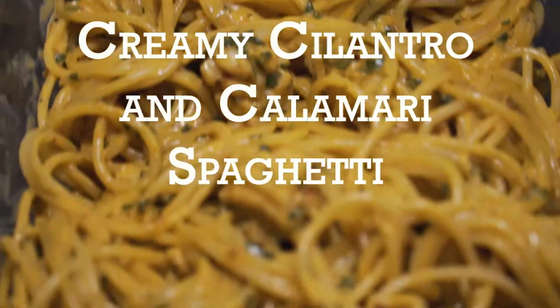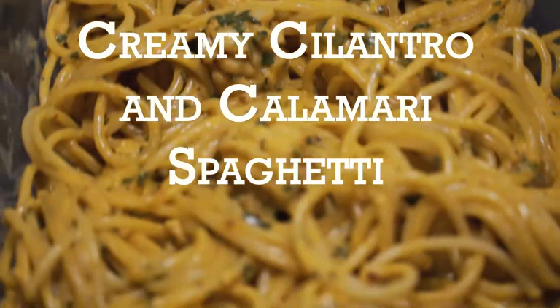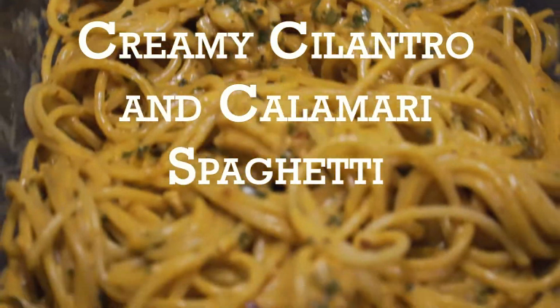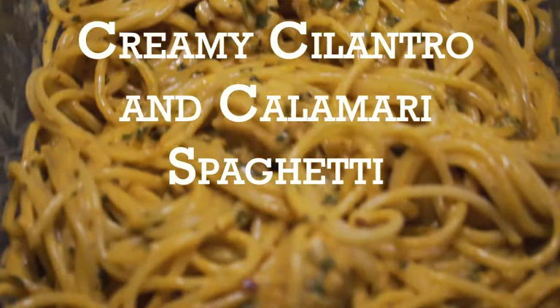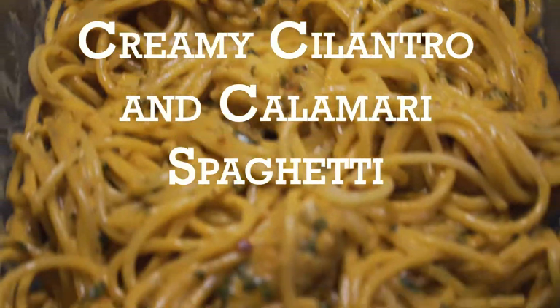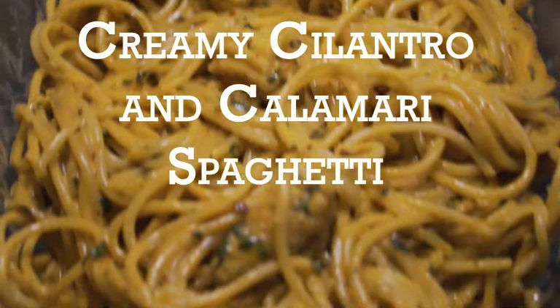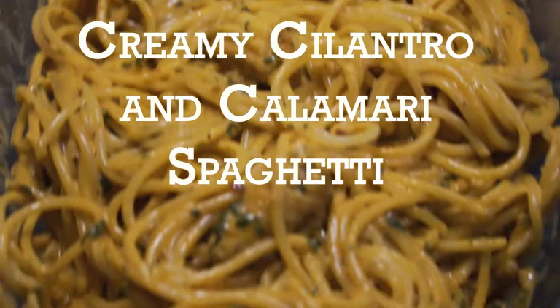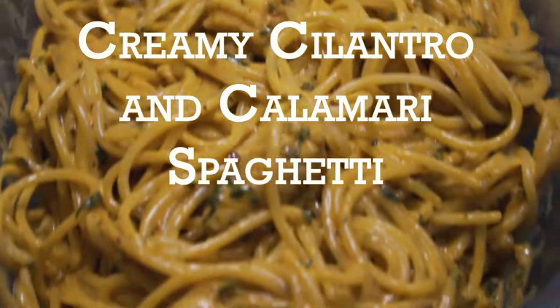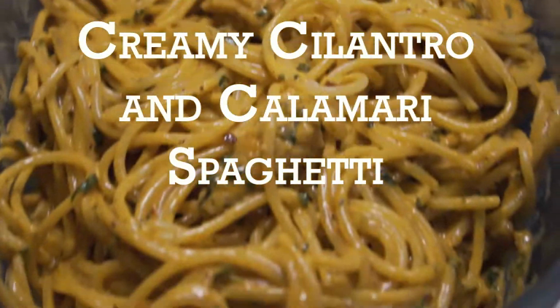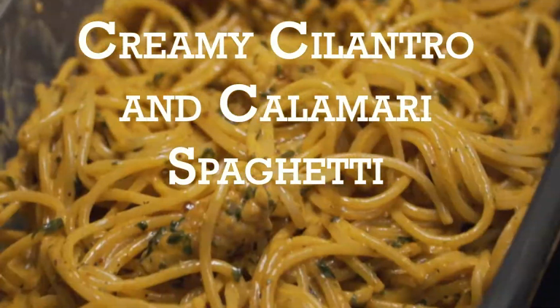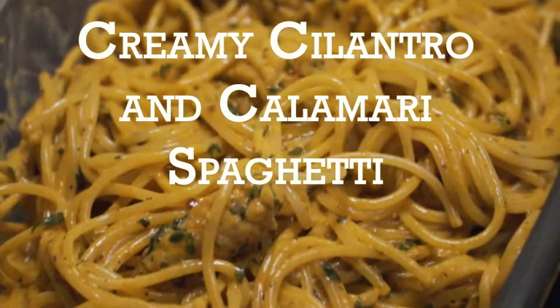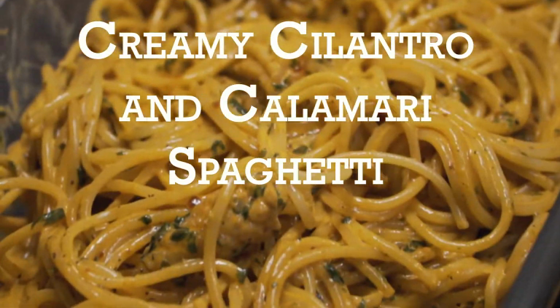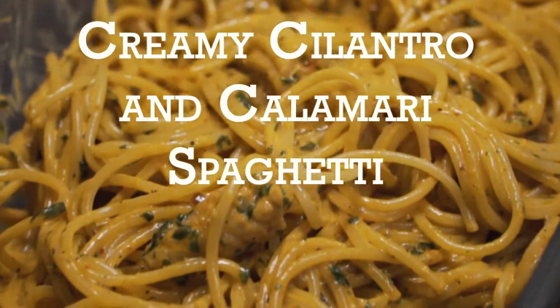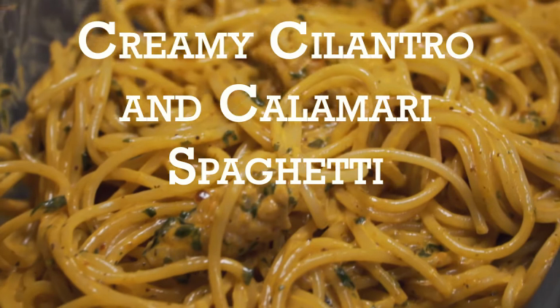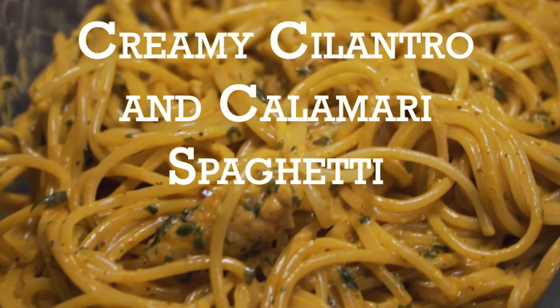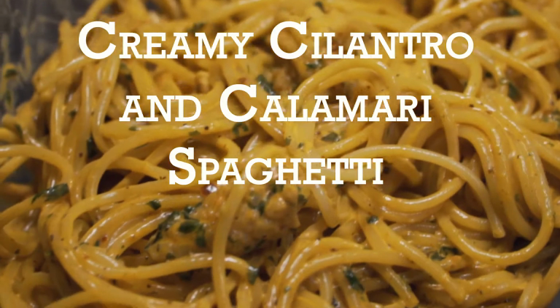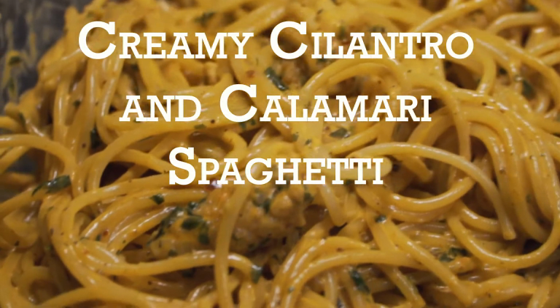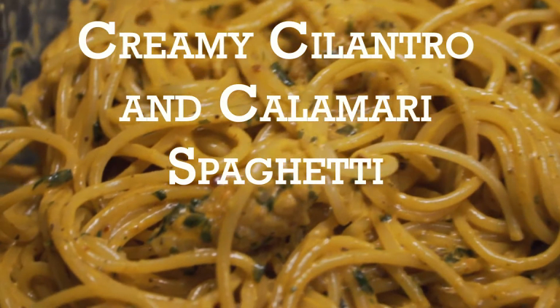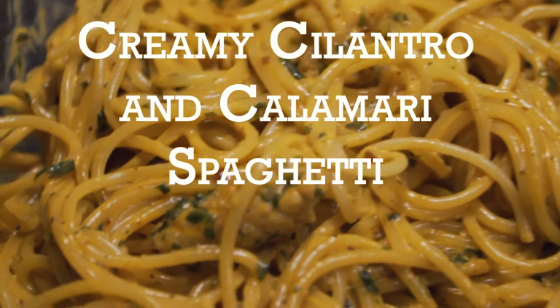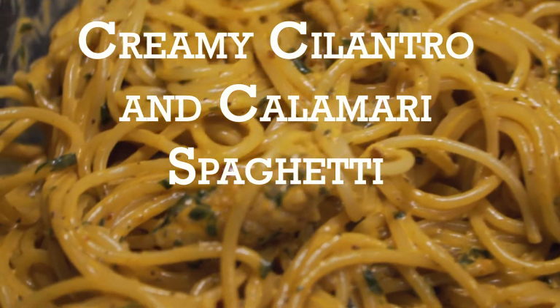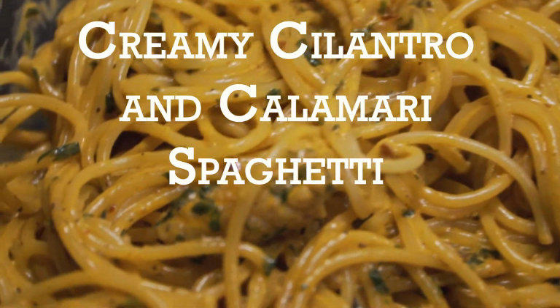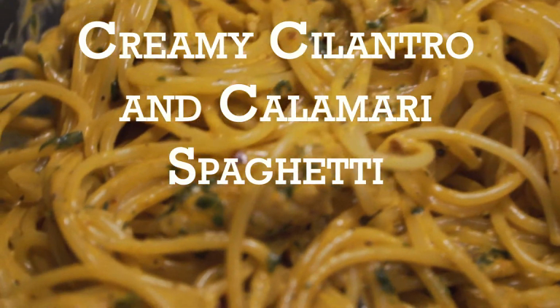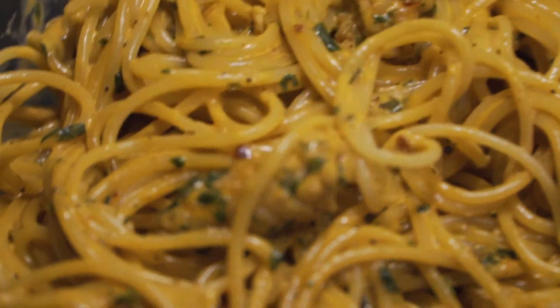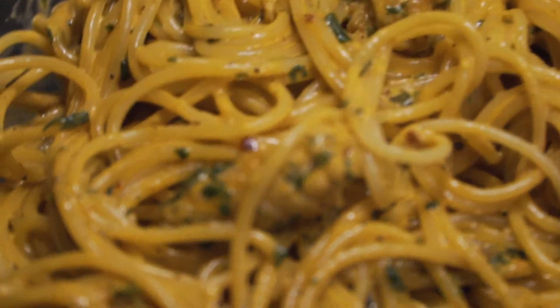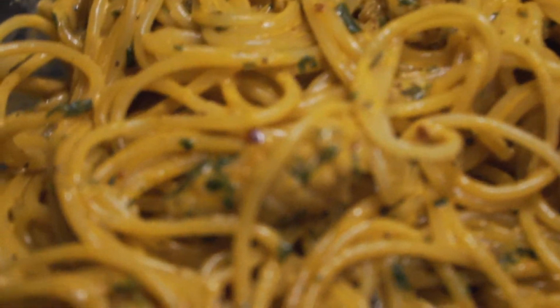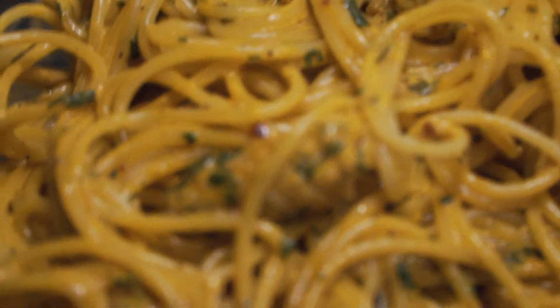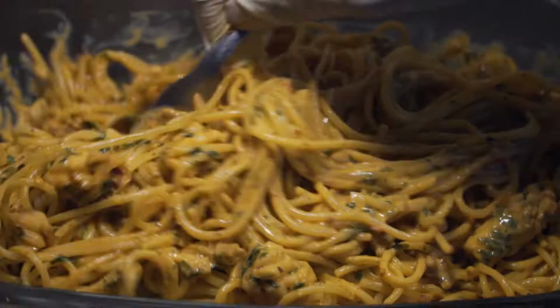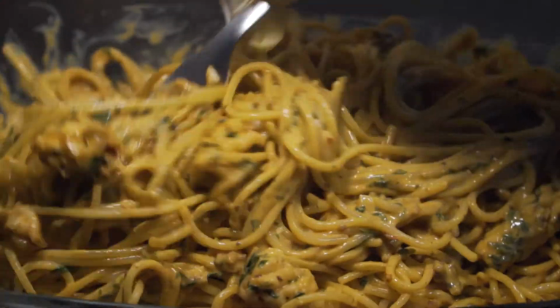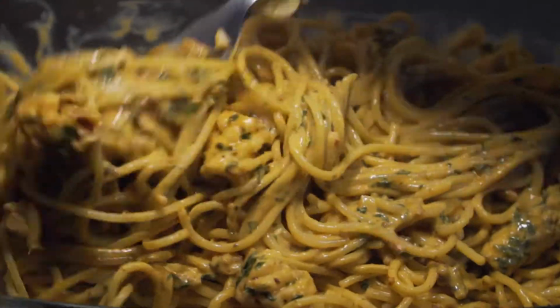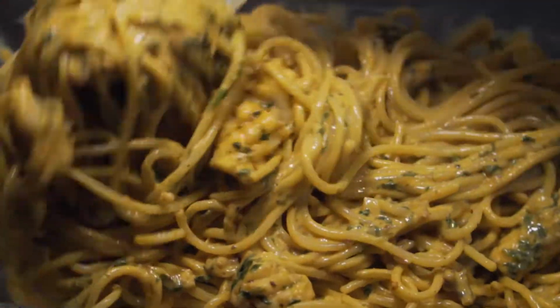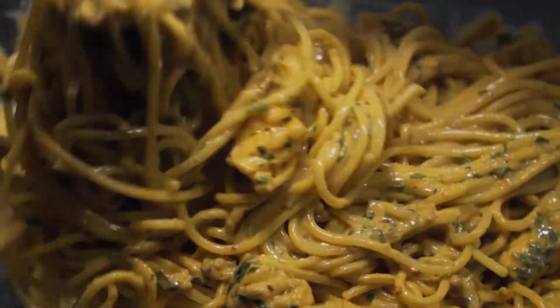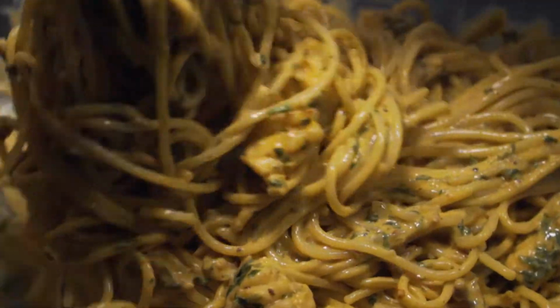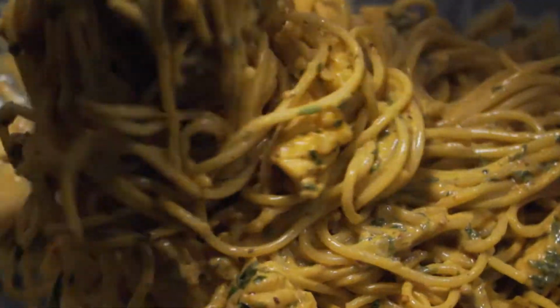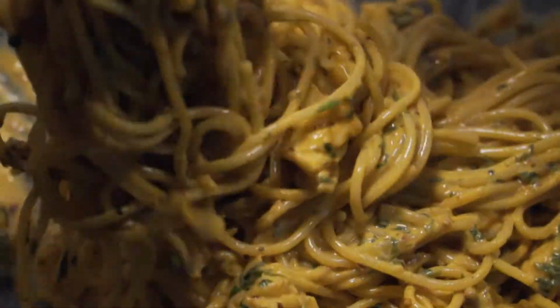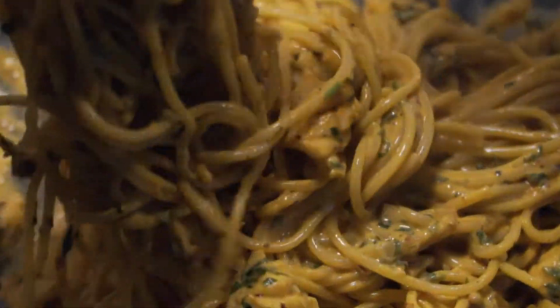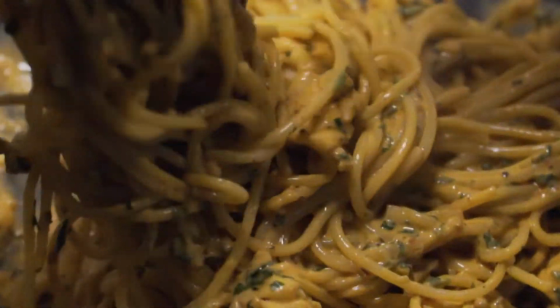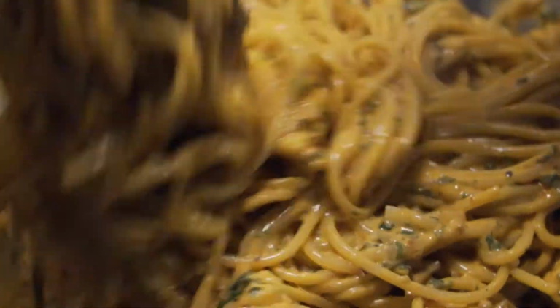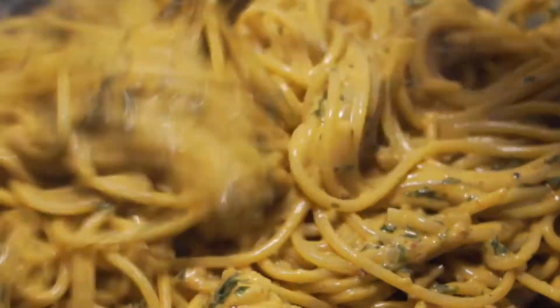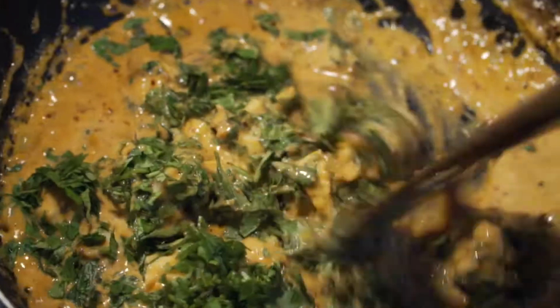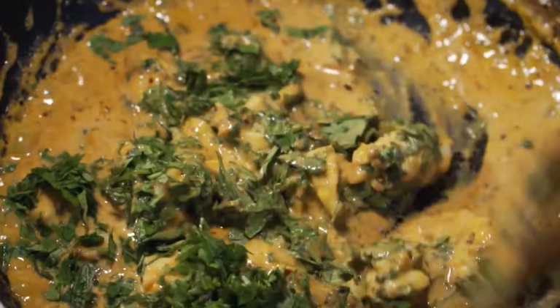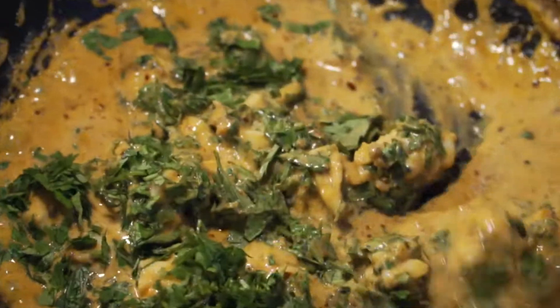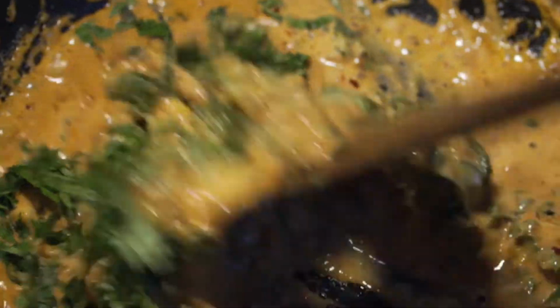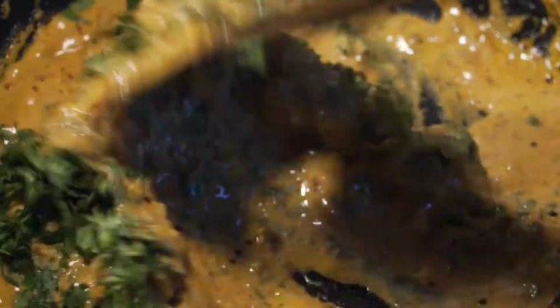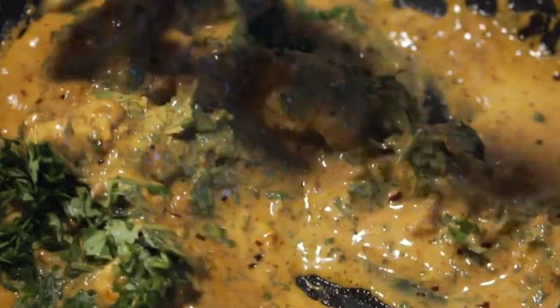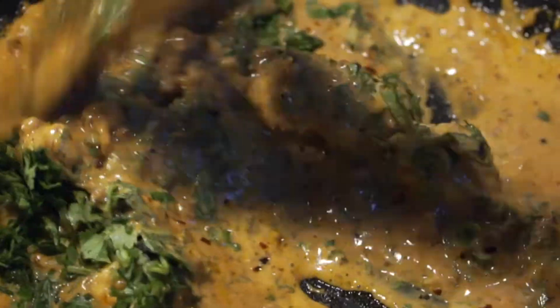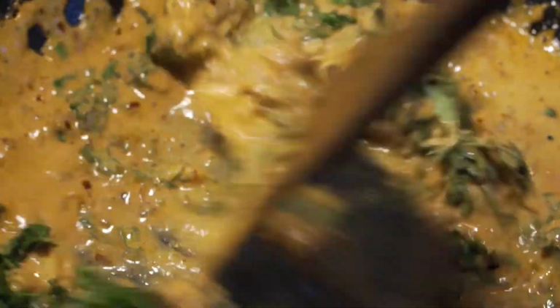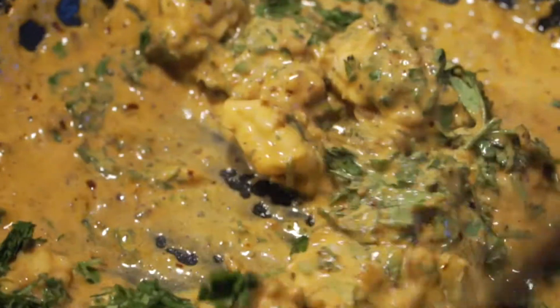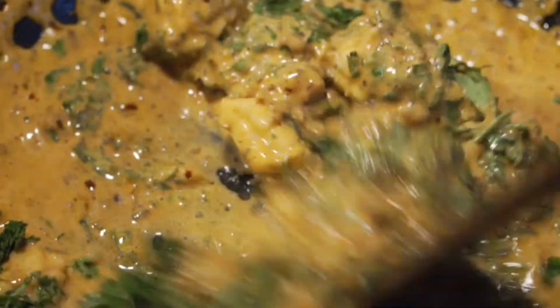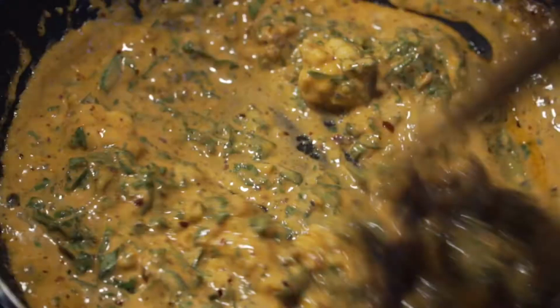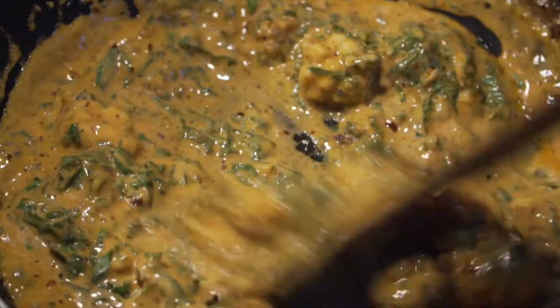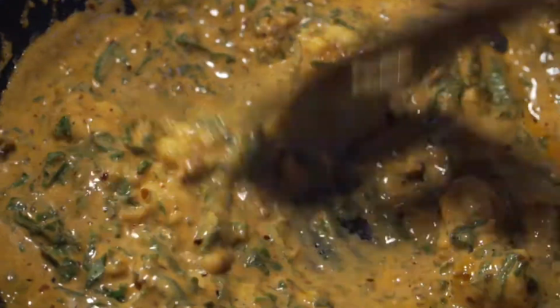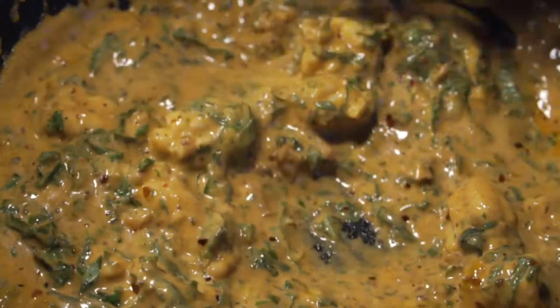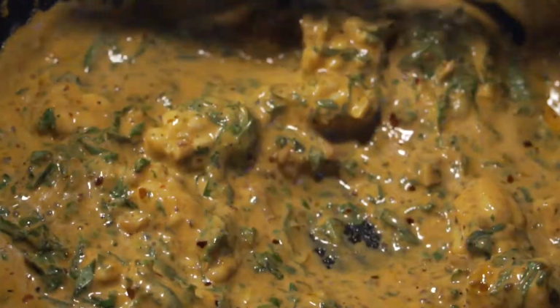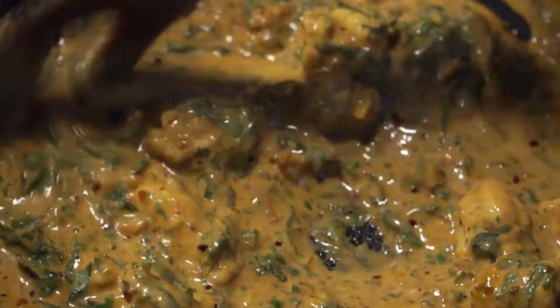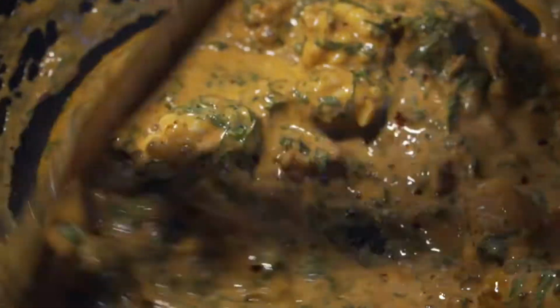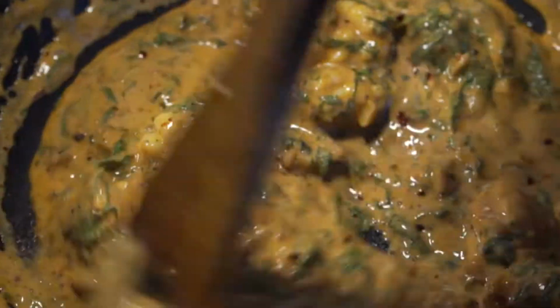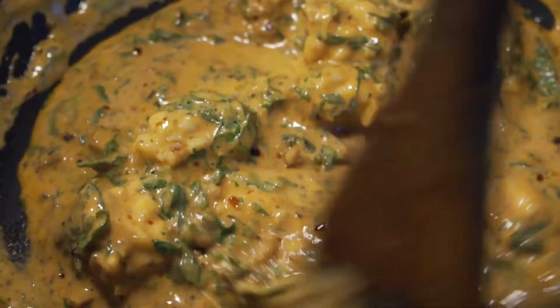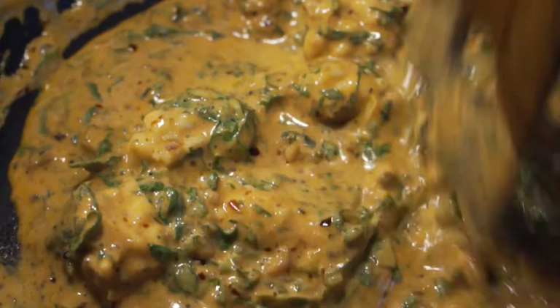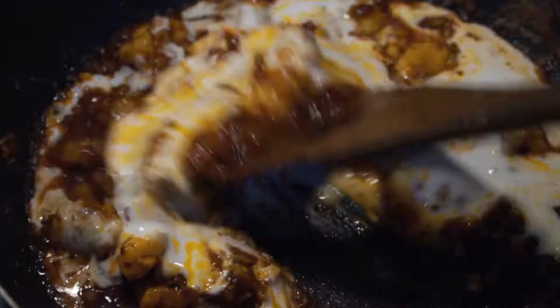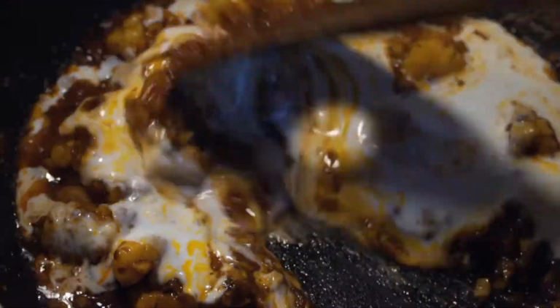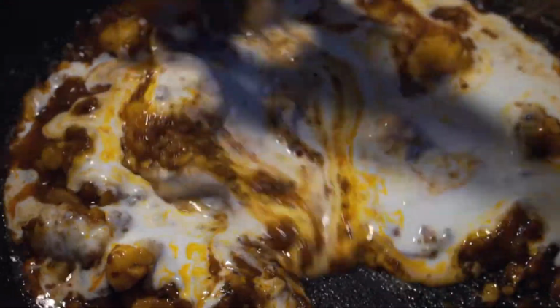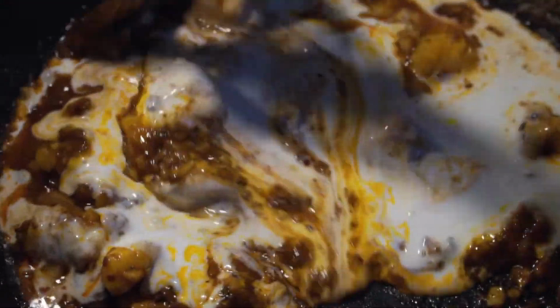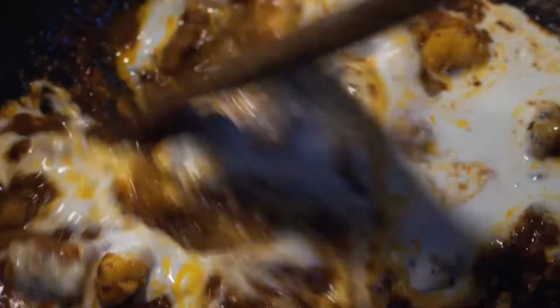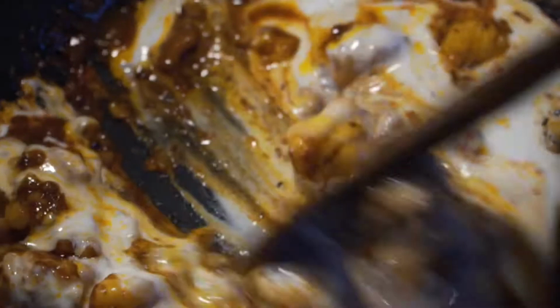Welcome back to No Click Bake Recipes. Want to learn how to make creamy cilantro and calamari spaghetti? Well, come on in.